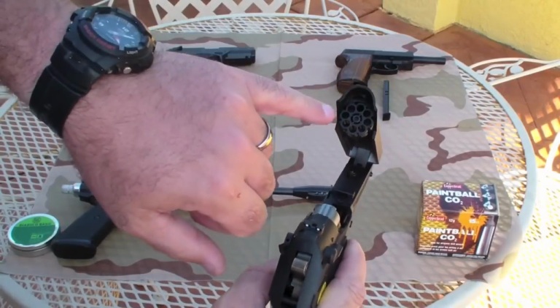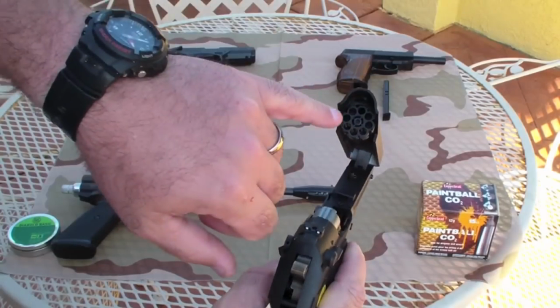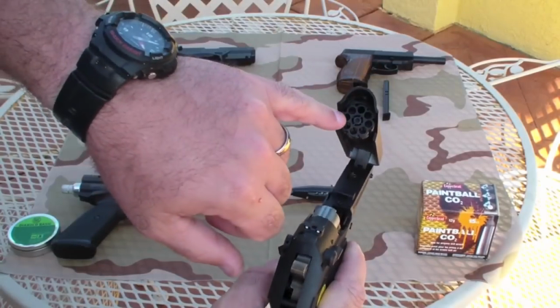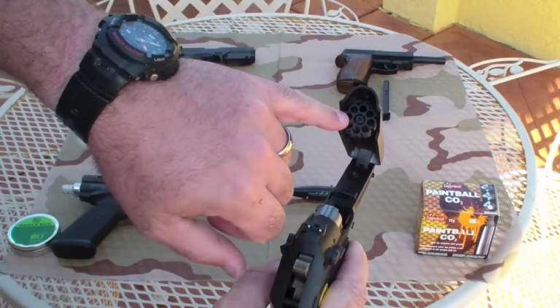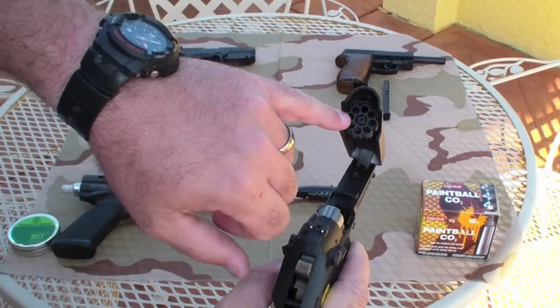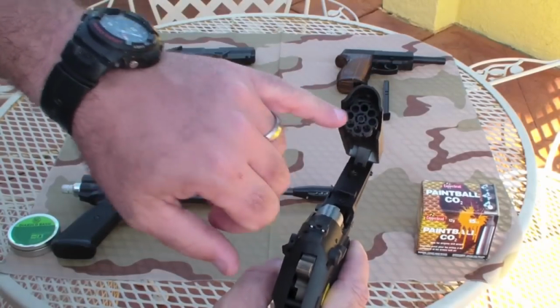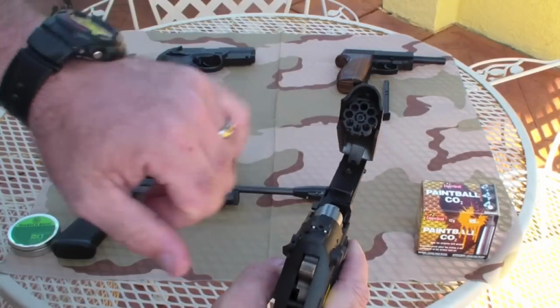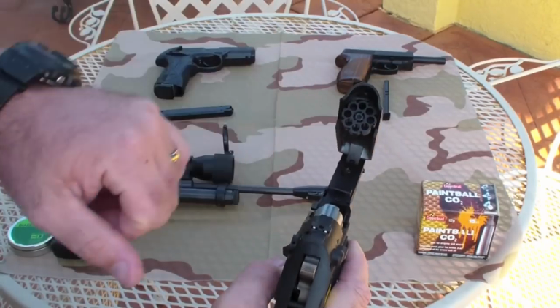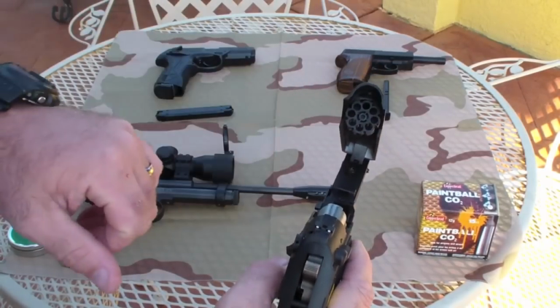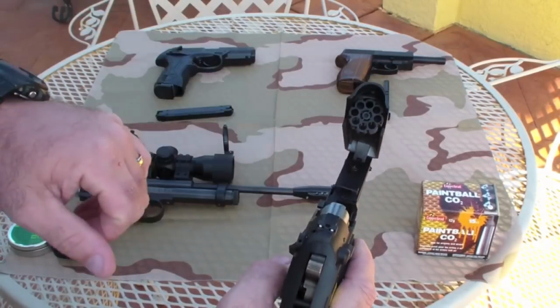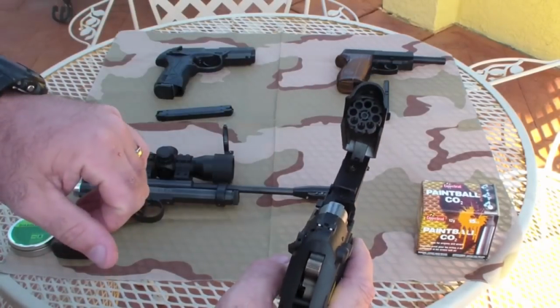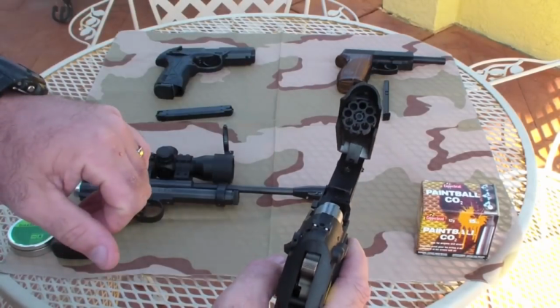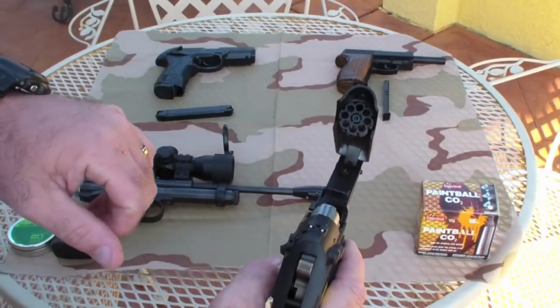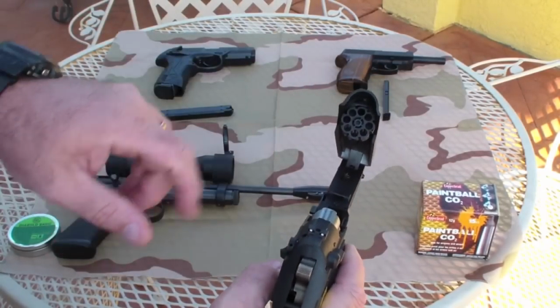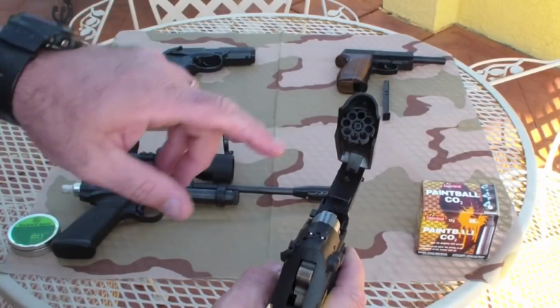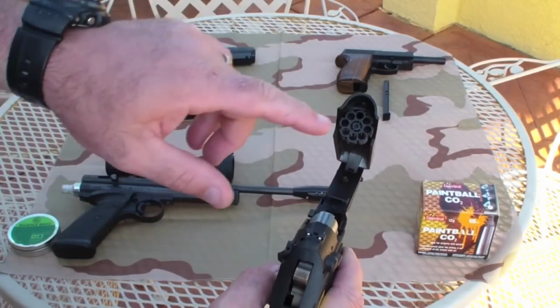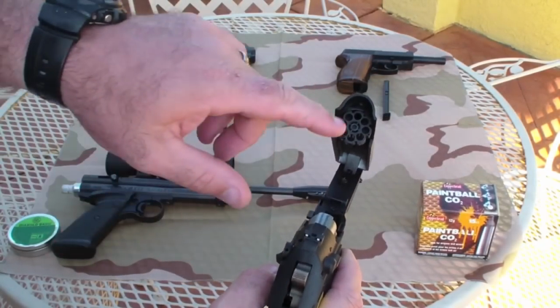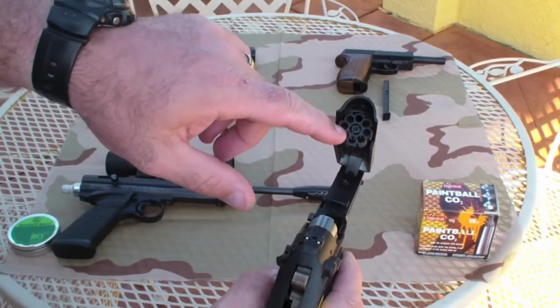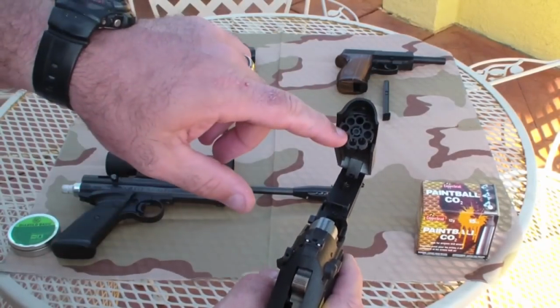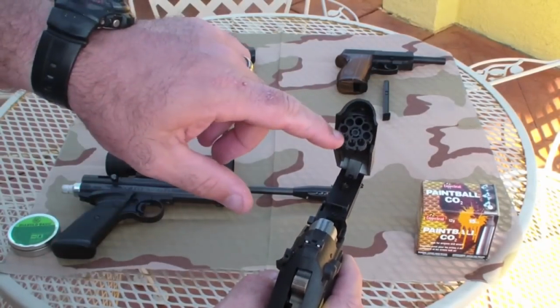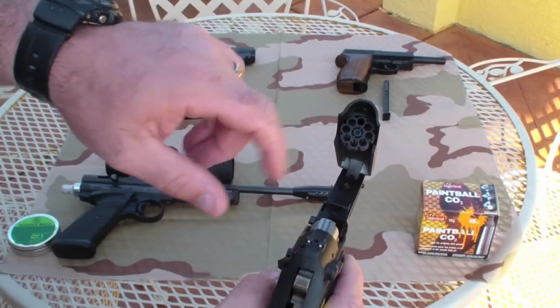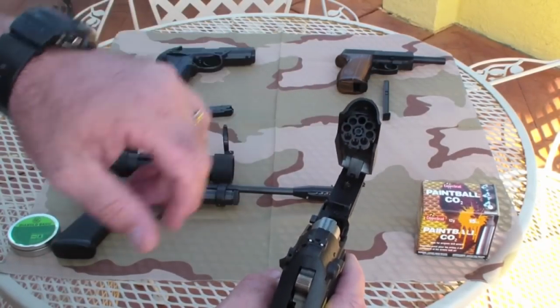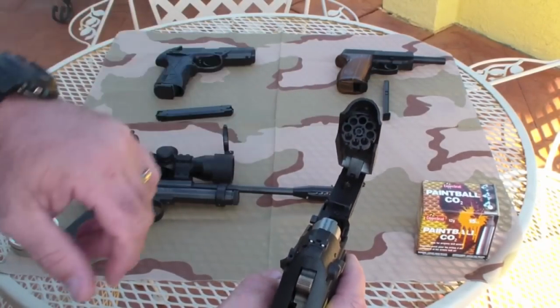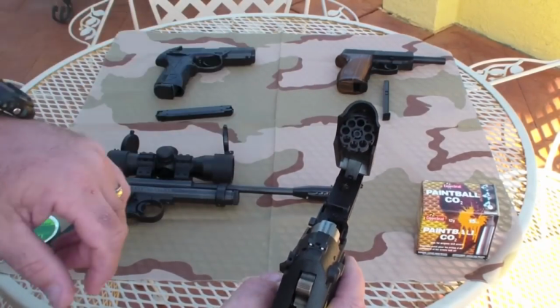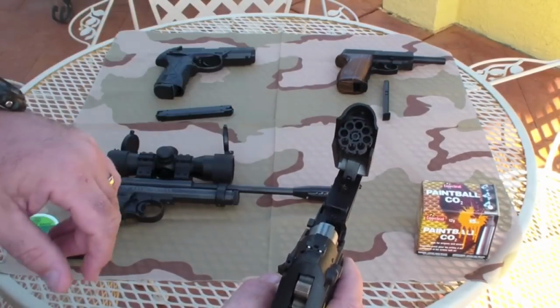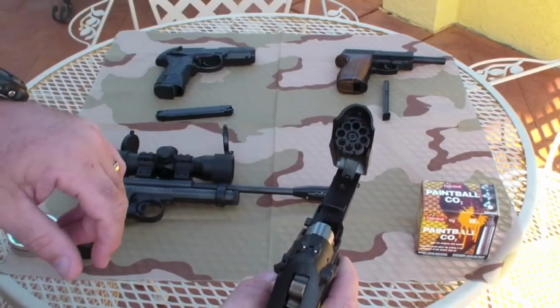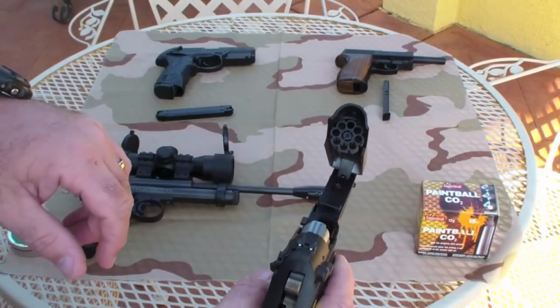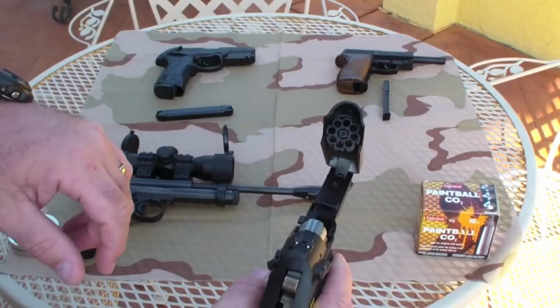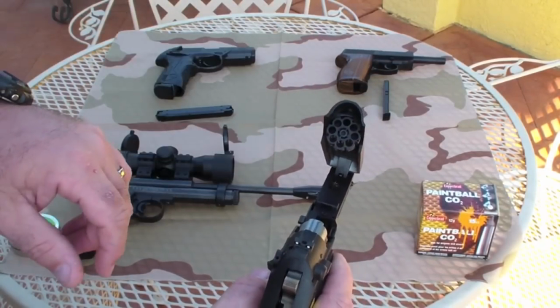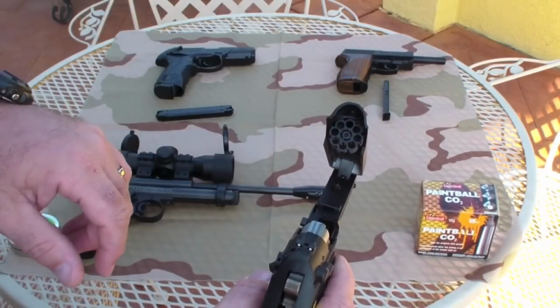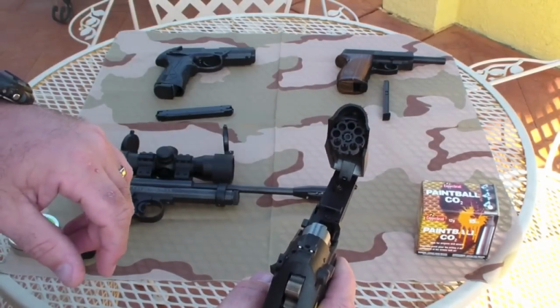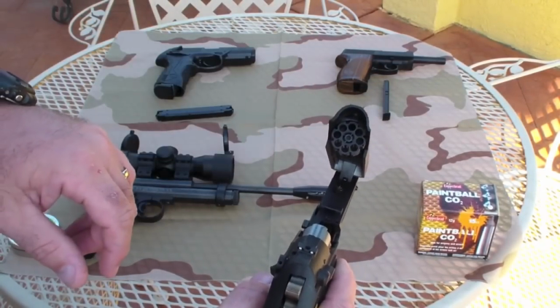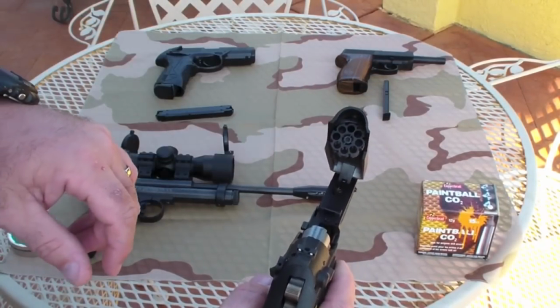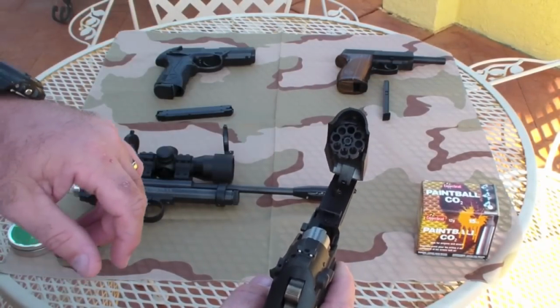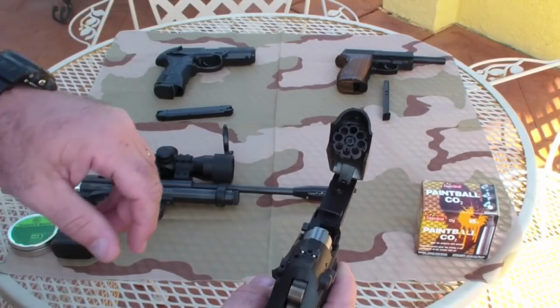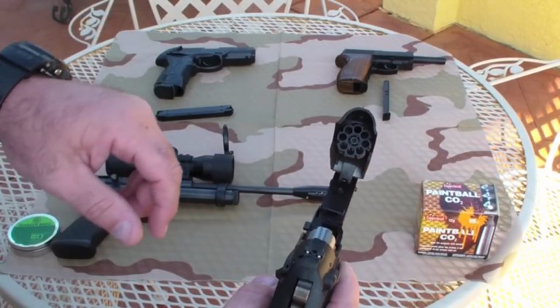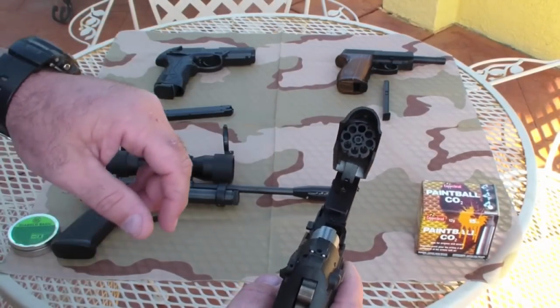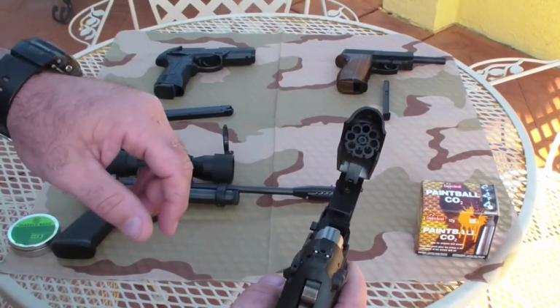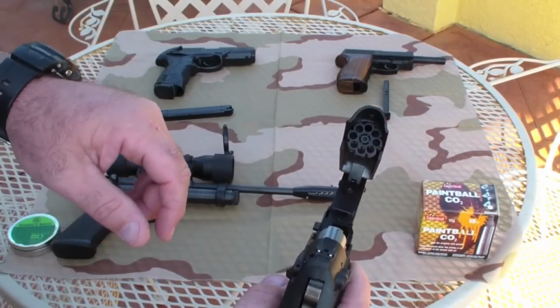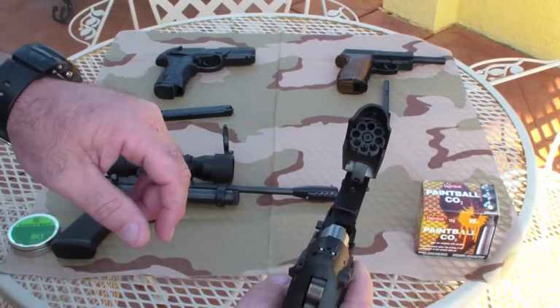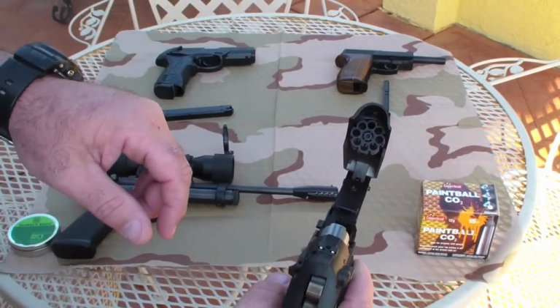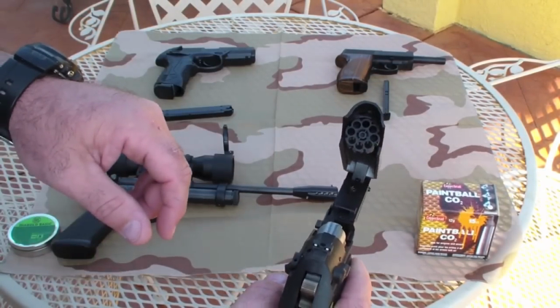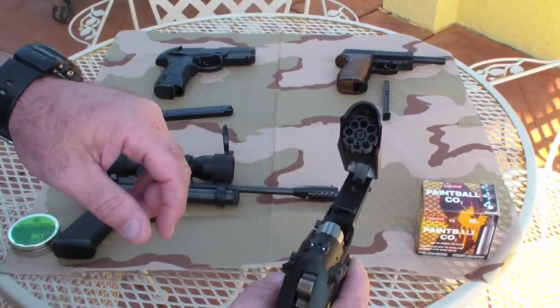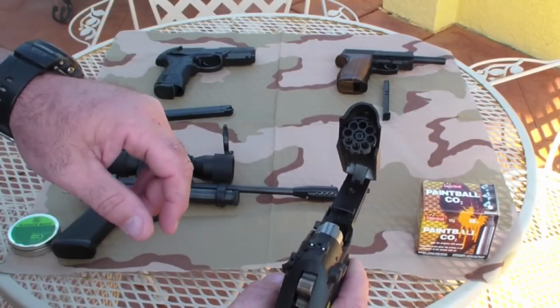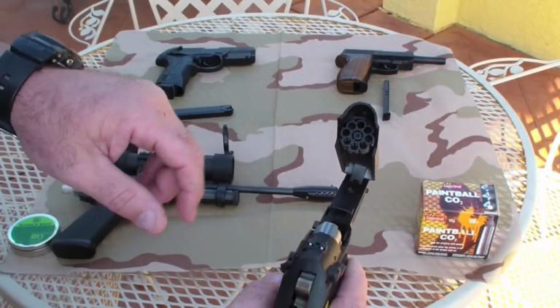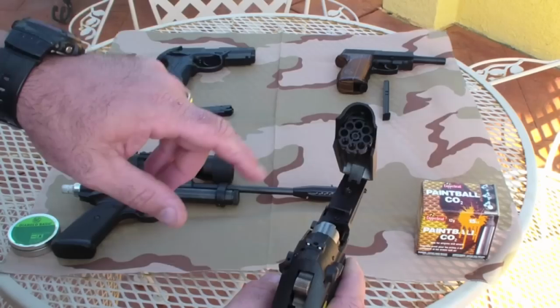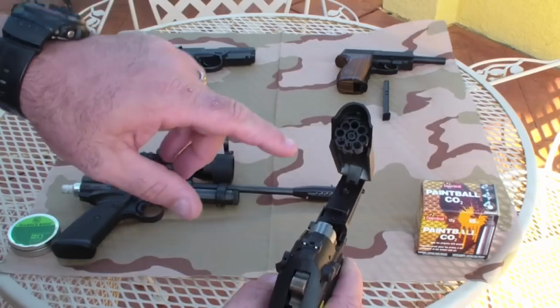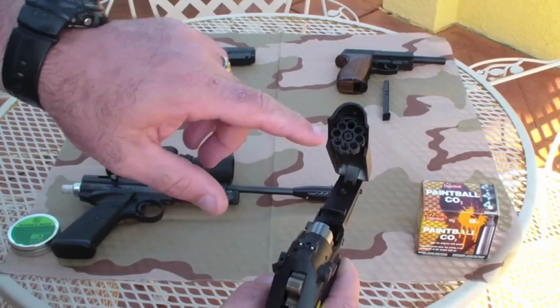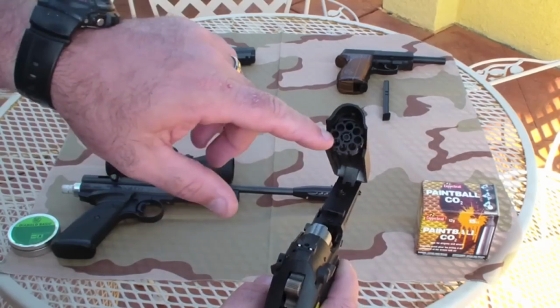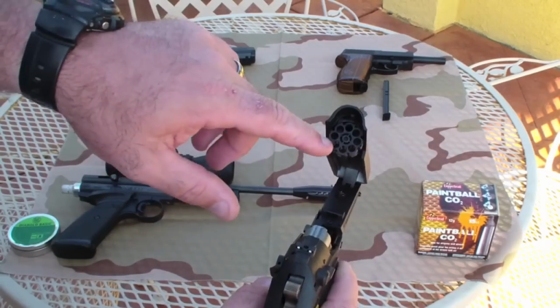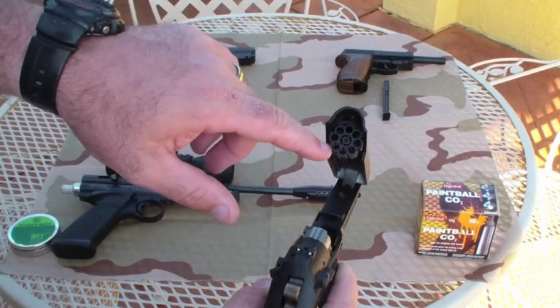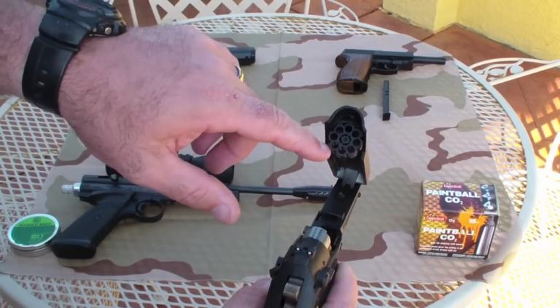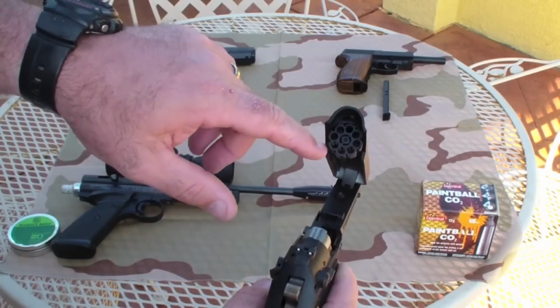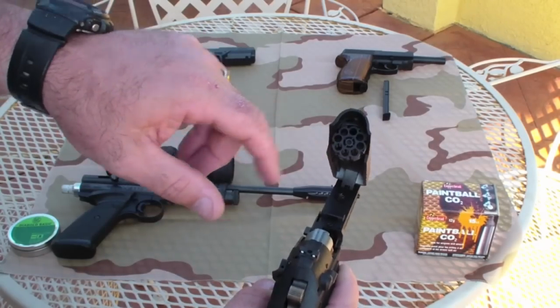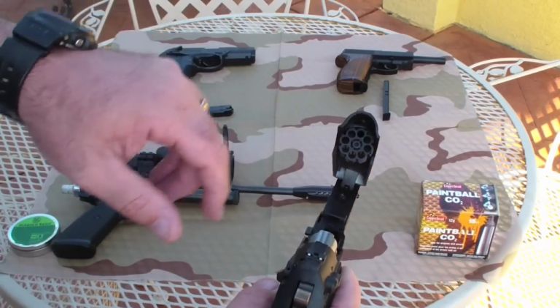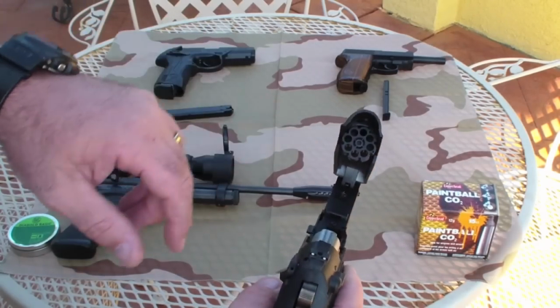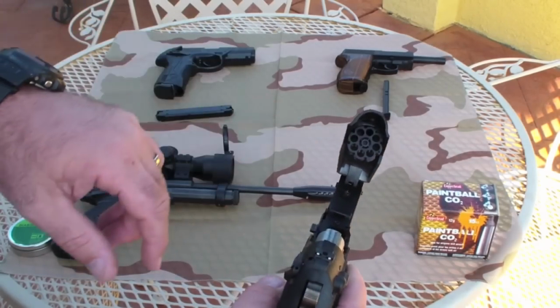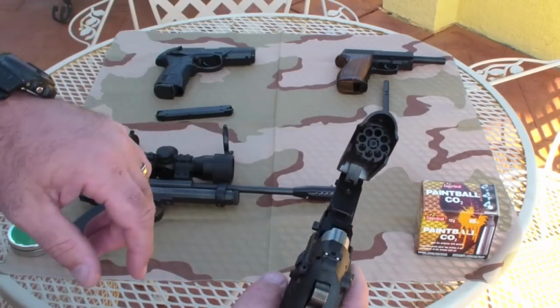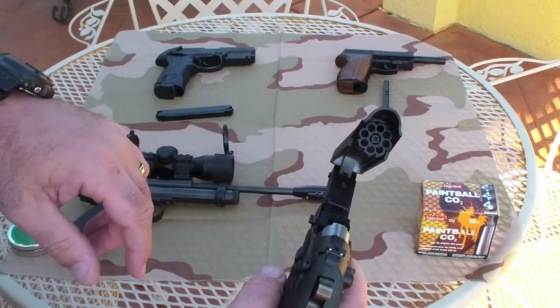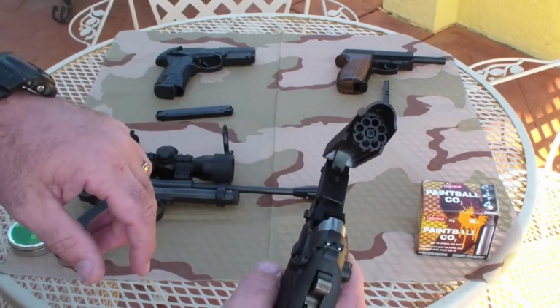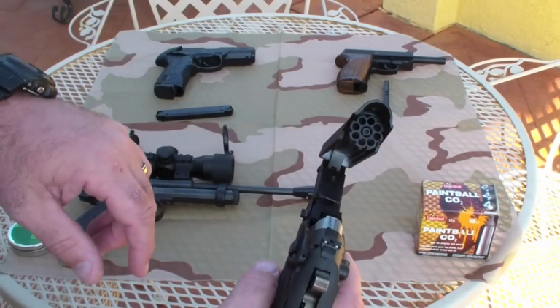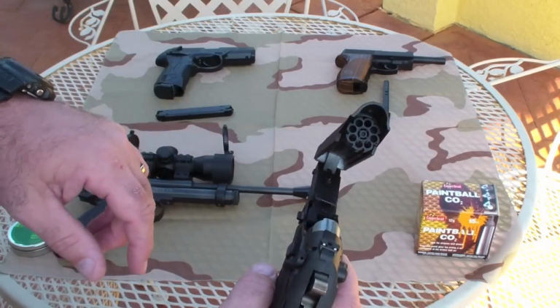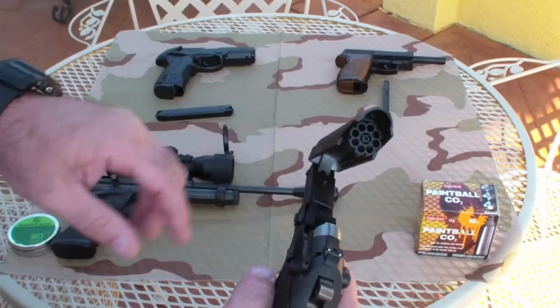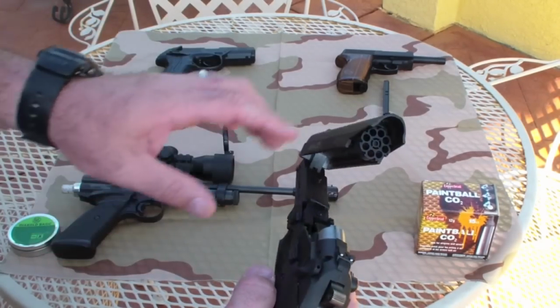It takes an 8-shot rotary magazine and it shoots pellets.